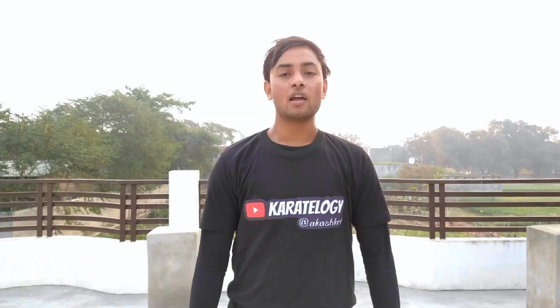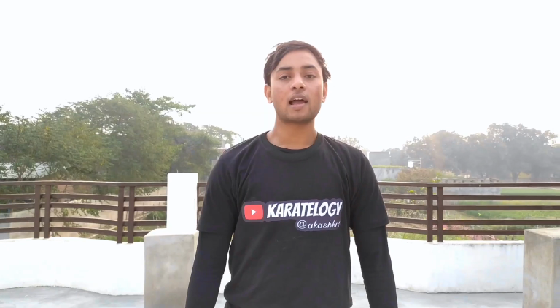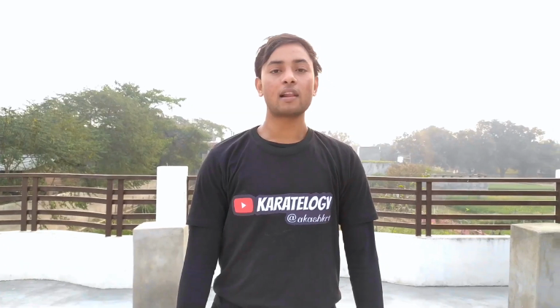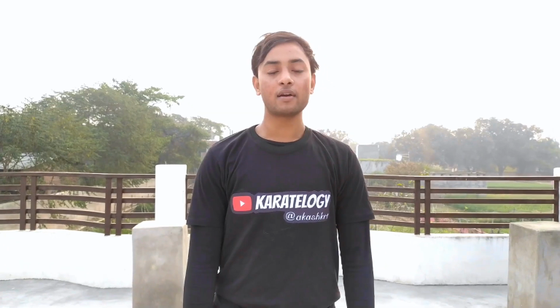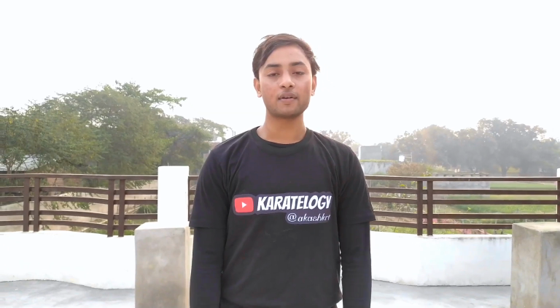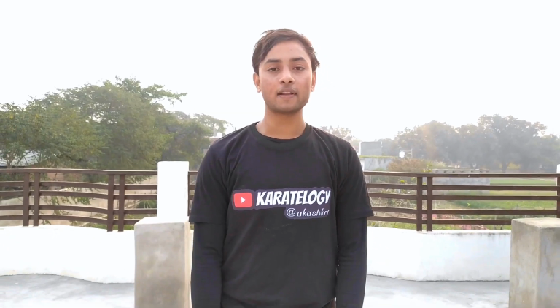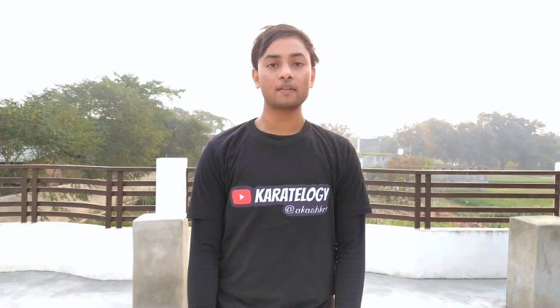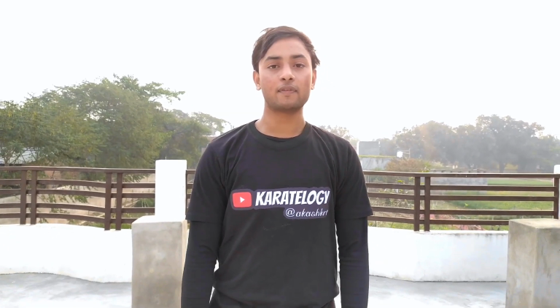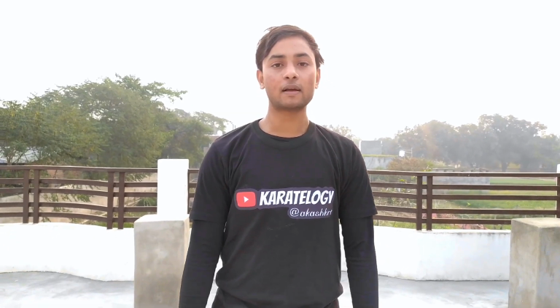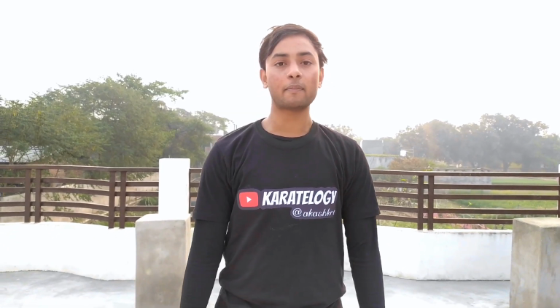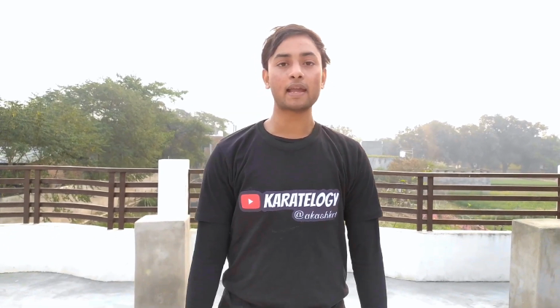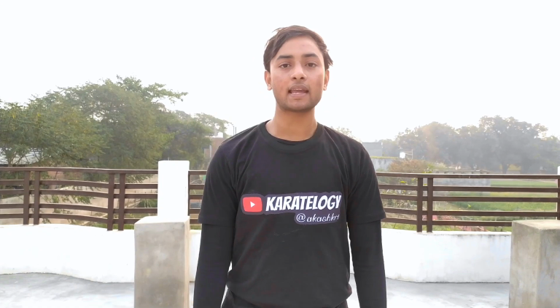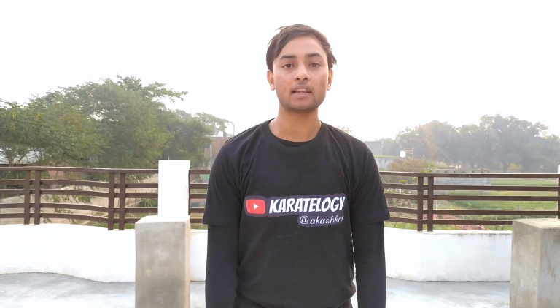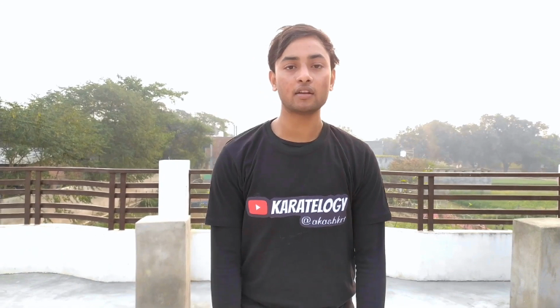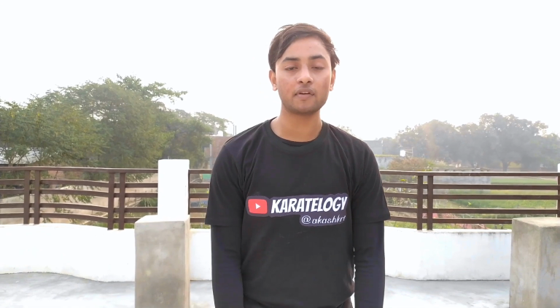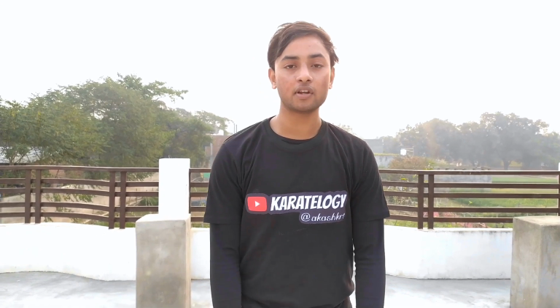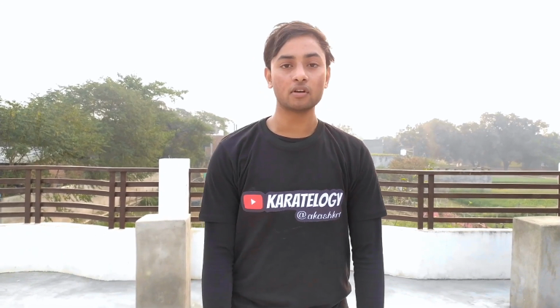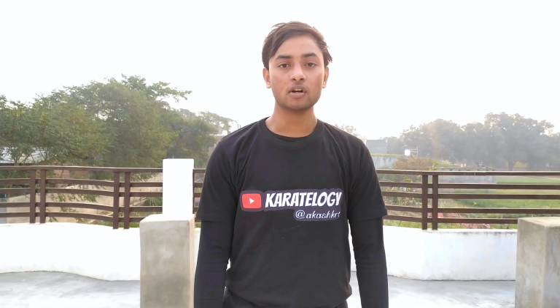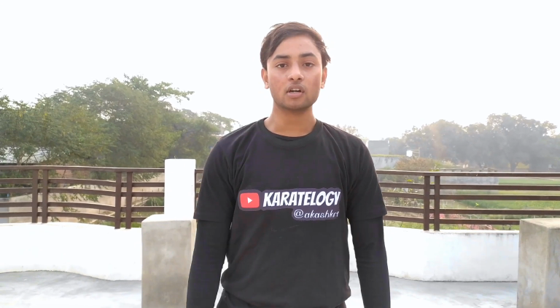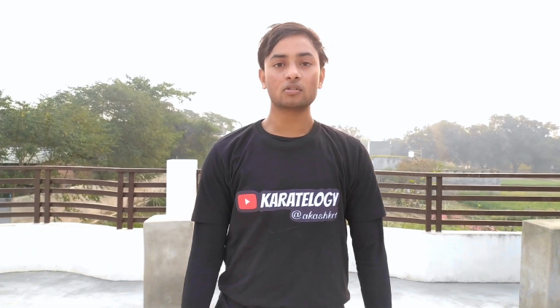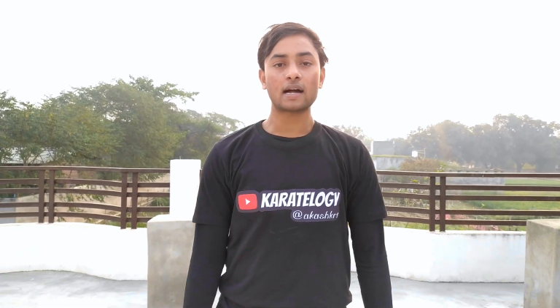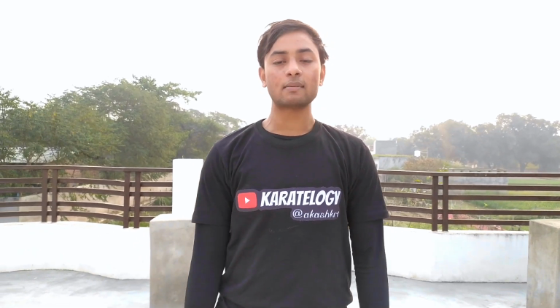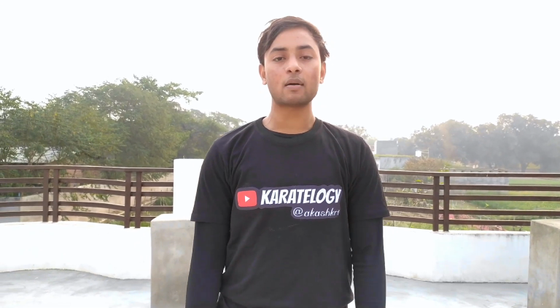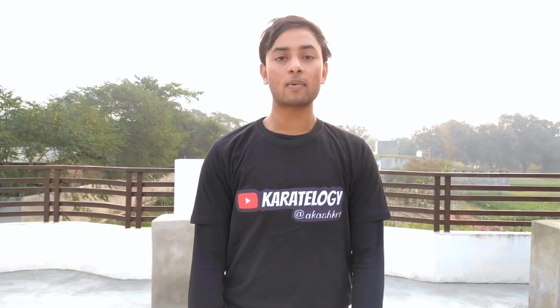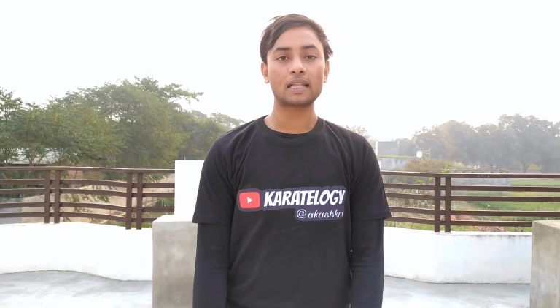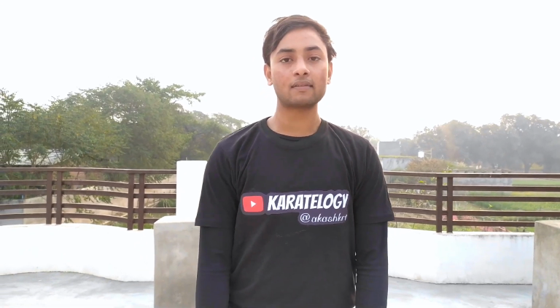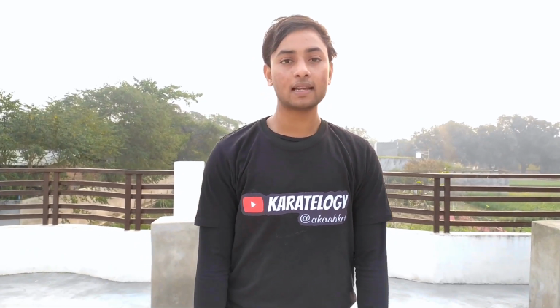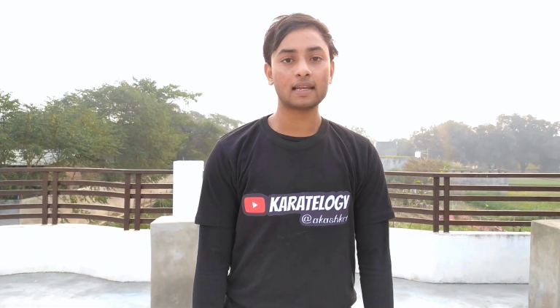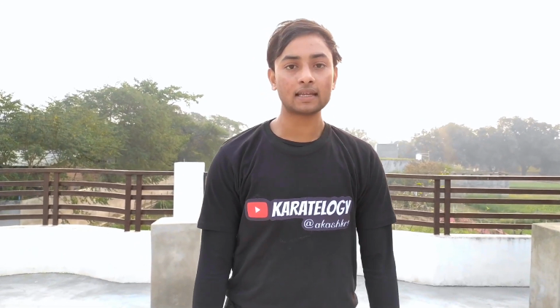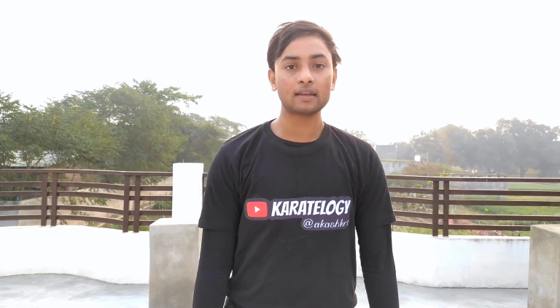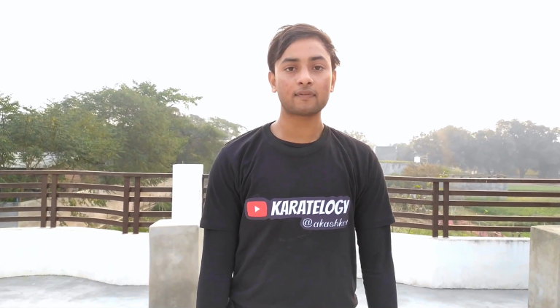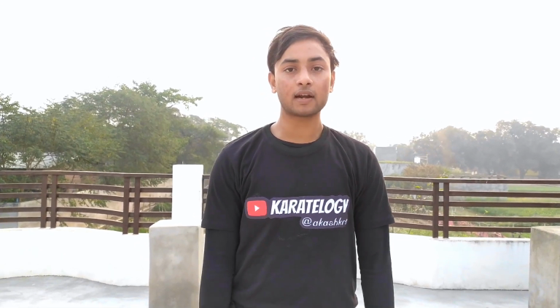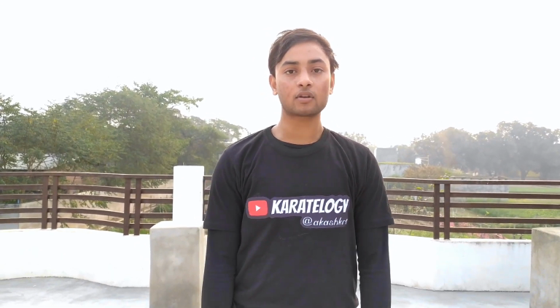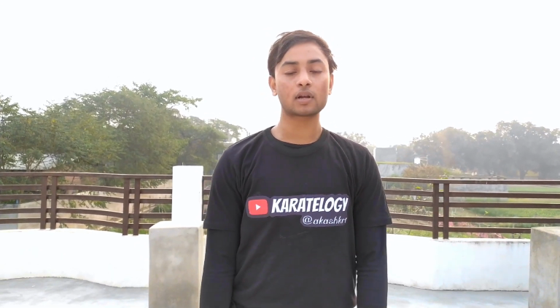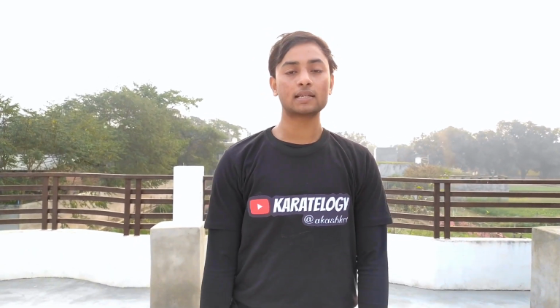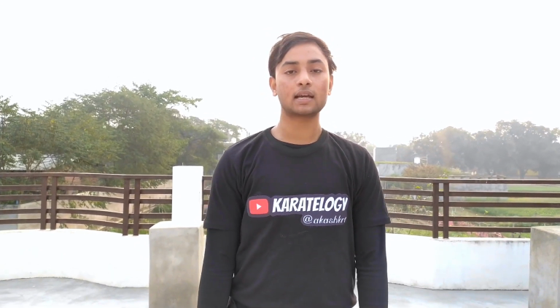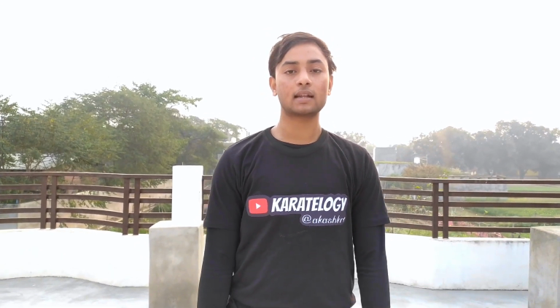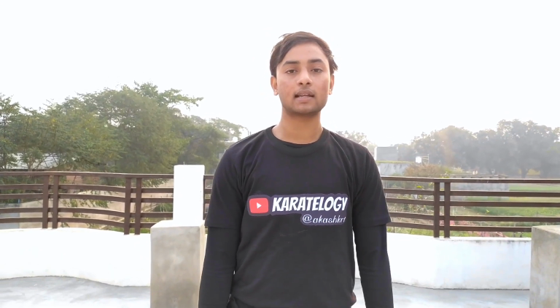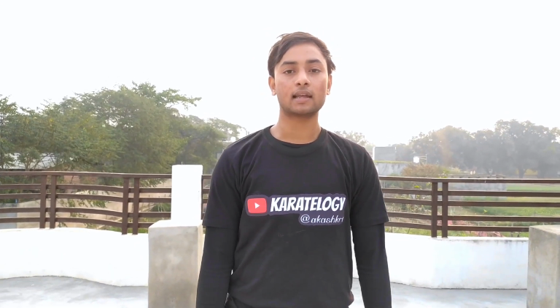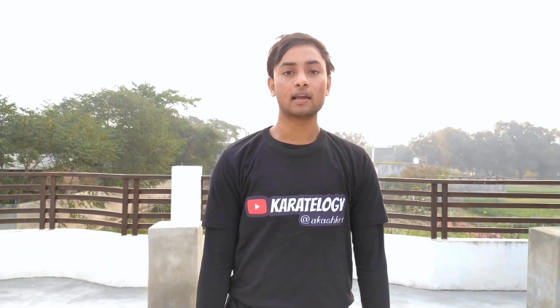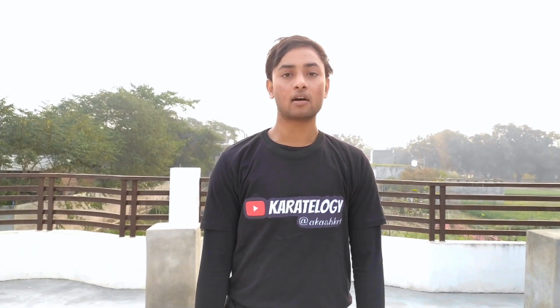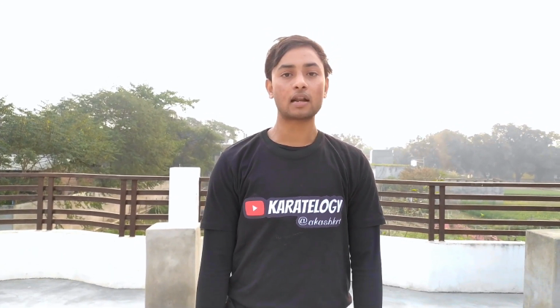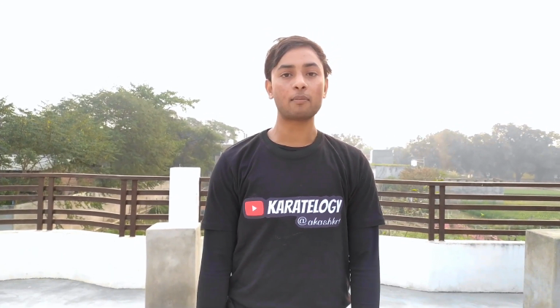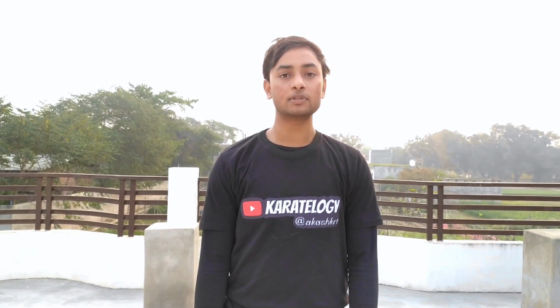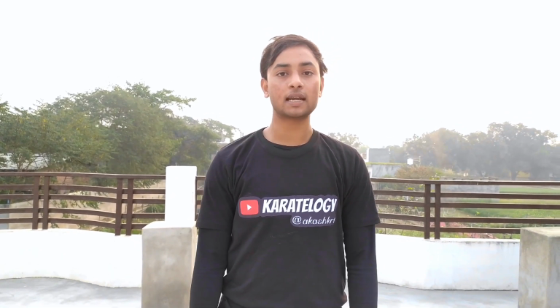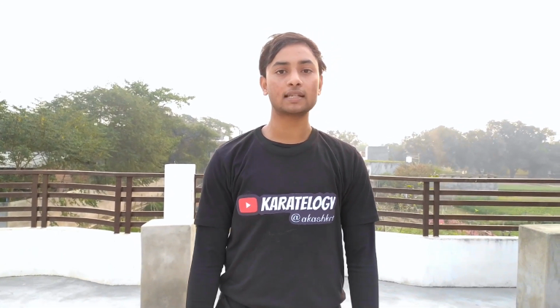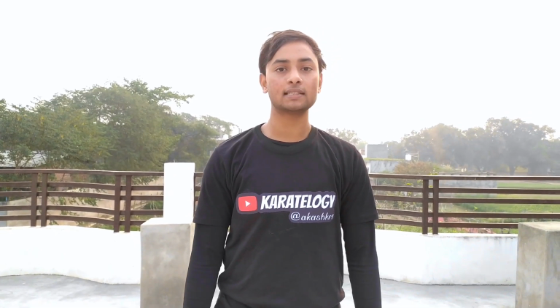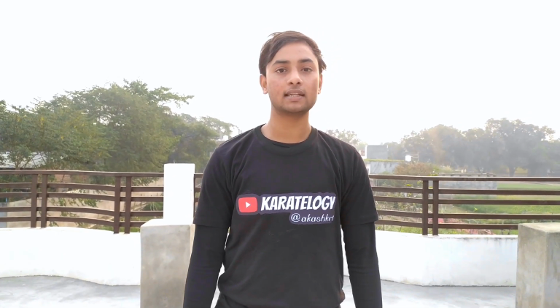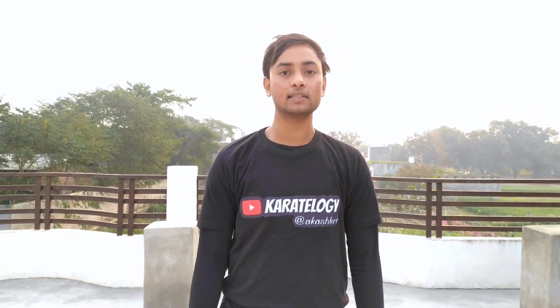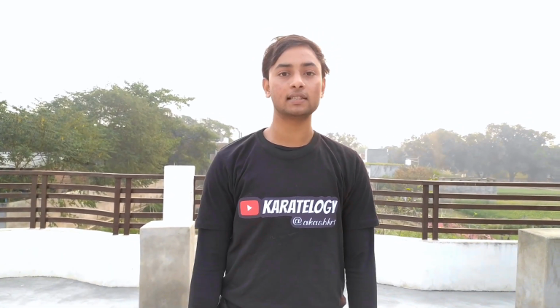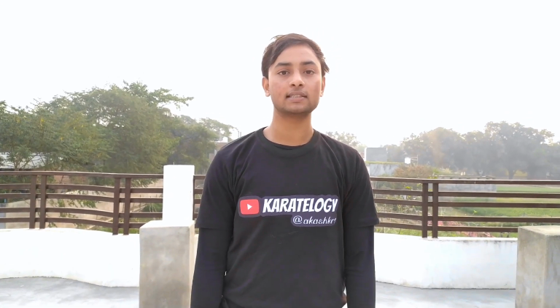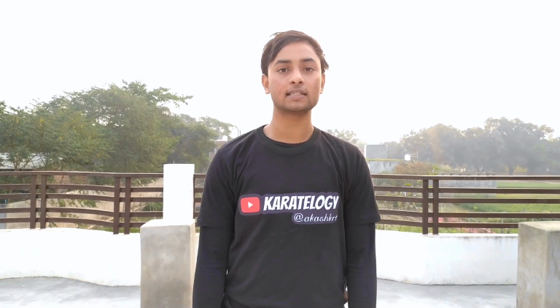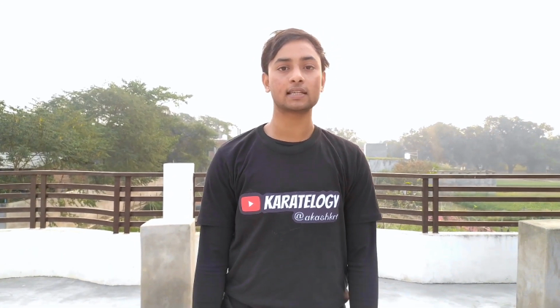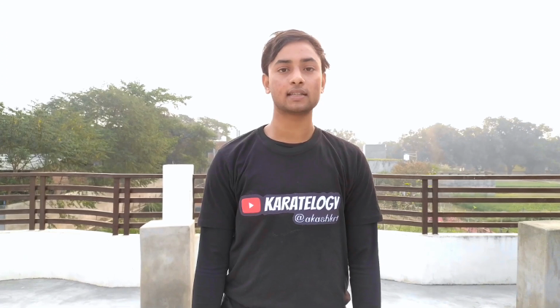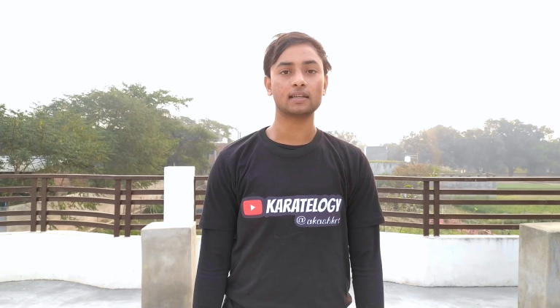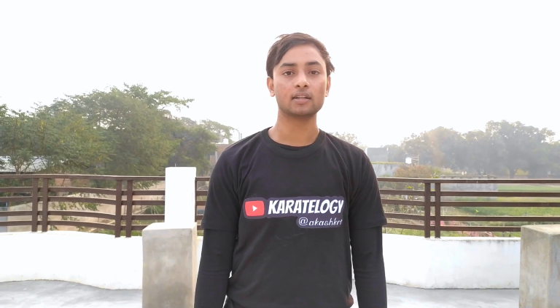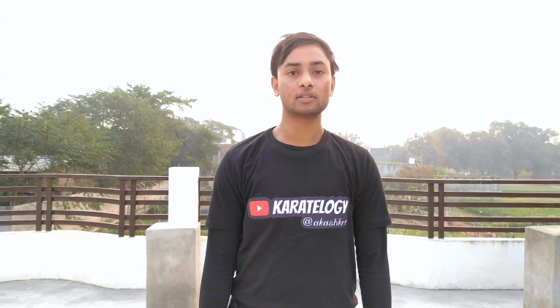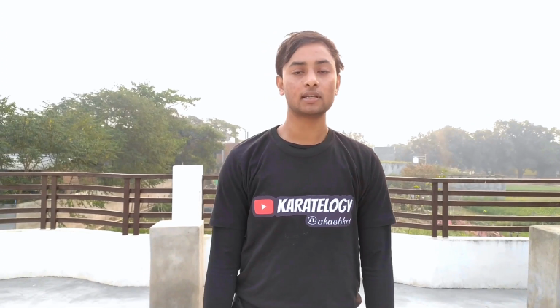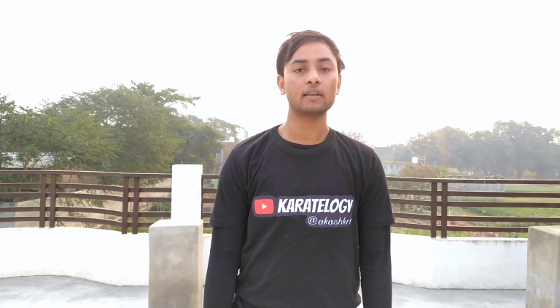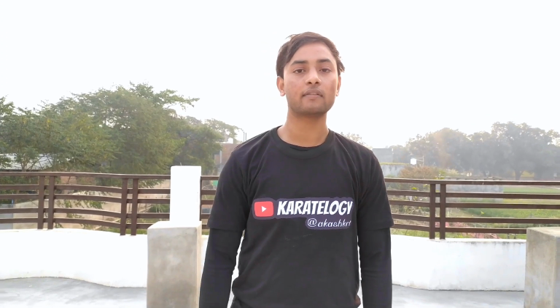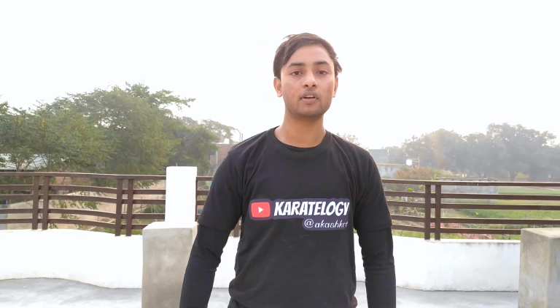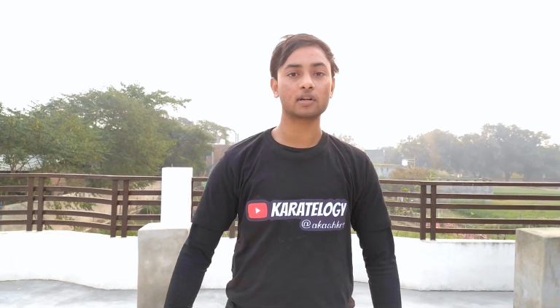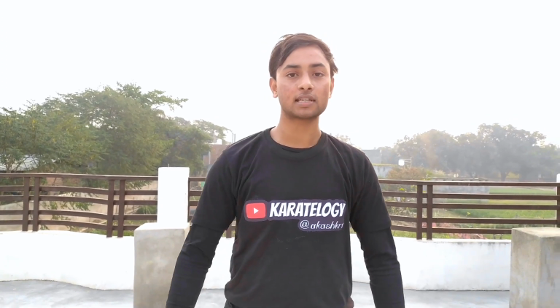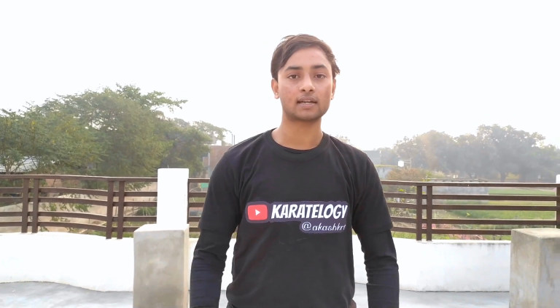Hello everyone. Welcome back in a new video. Today we are going to tell you how to do the front roll and how you can learn it quickly. So, let's start the video.